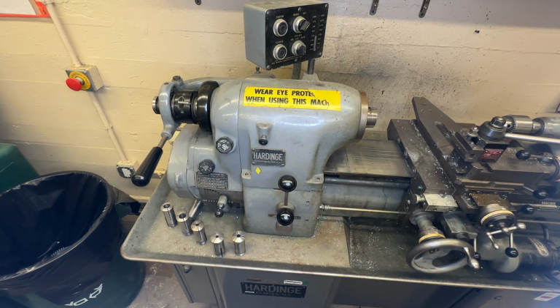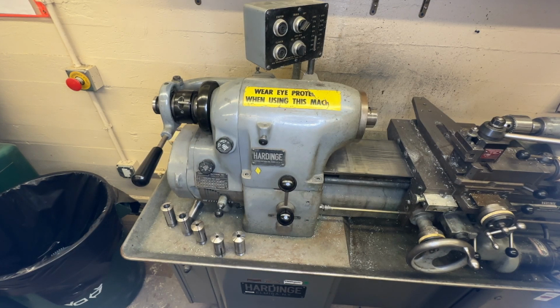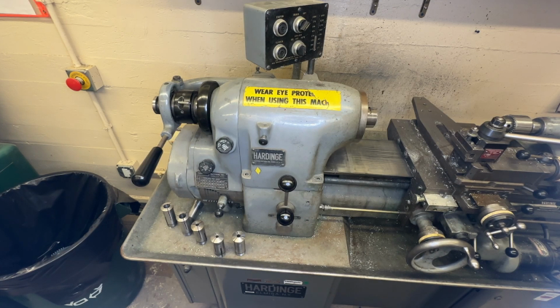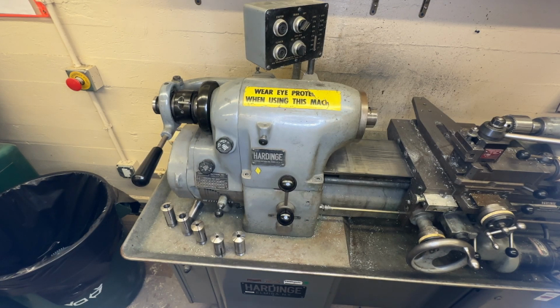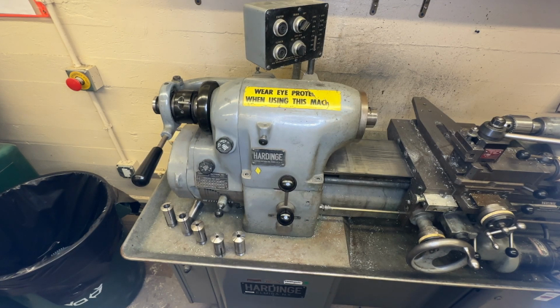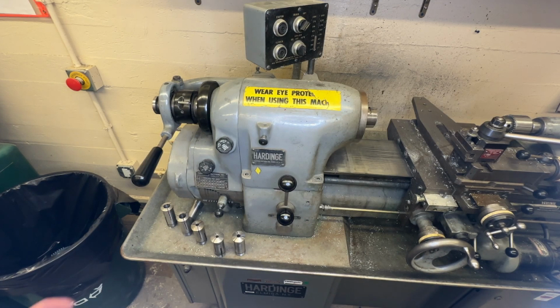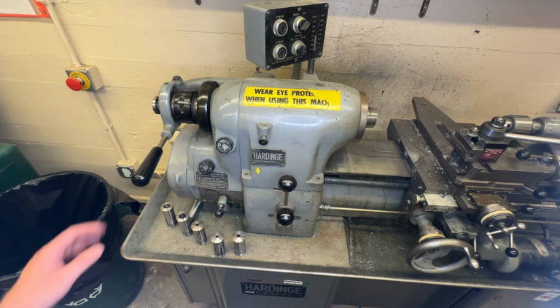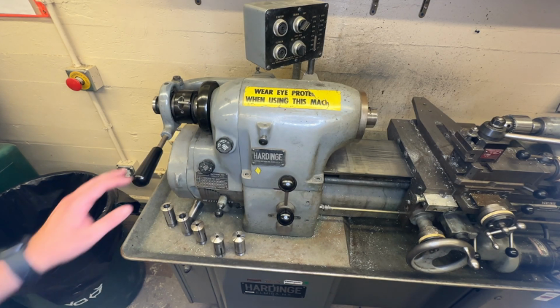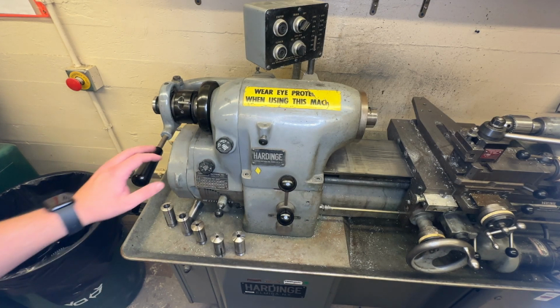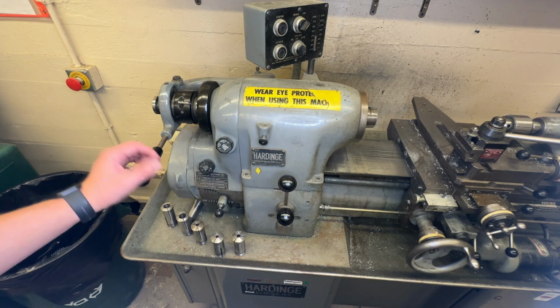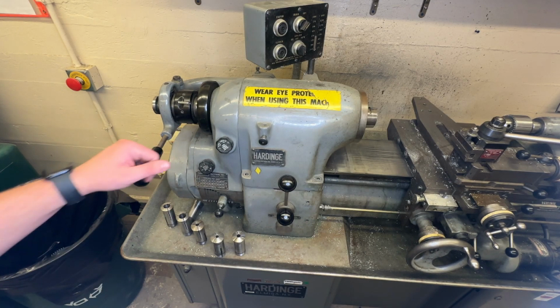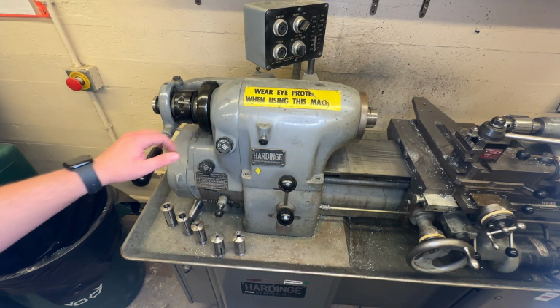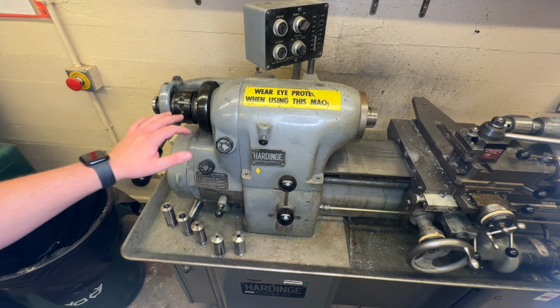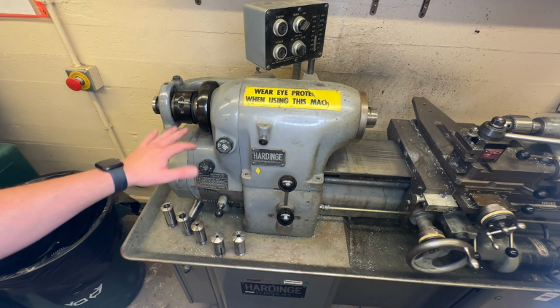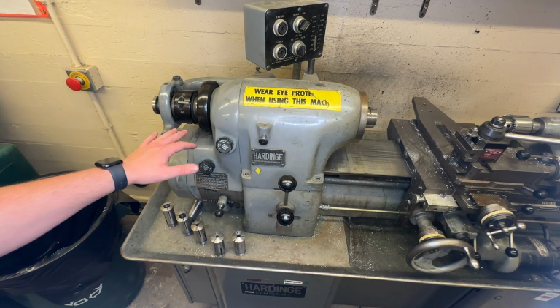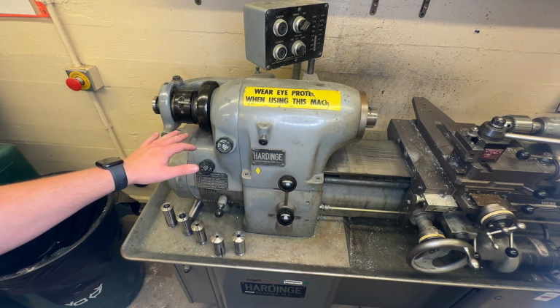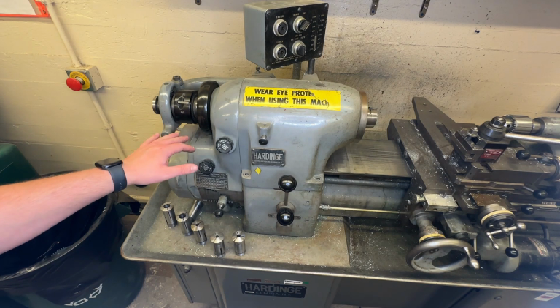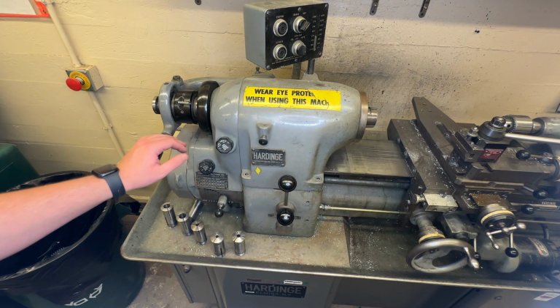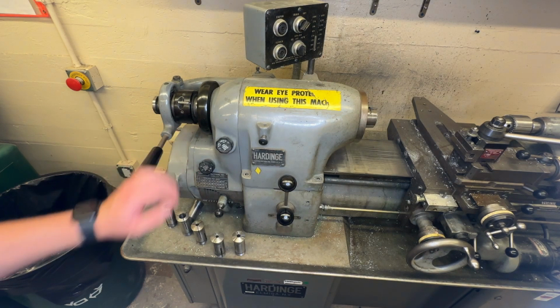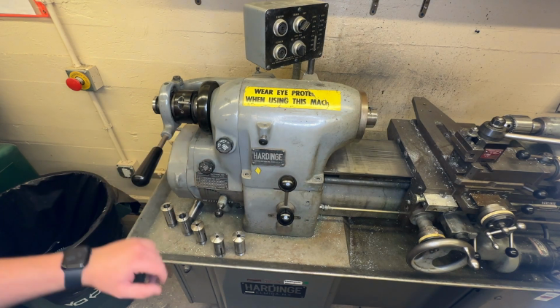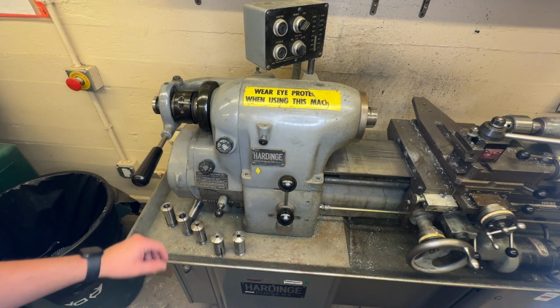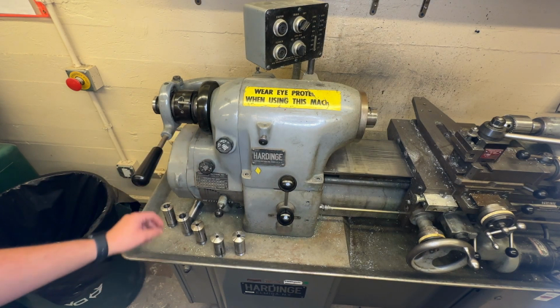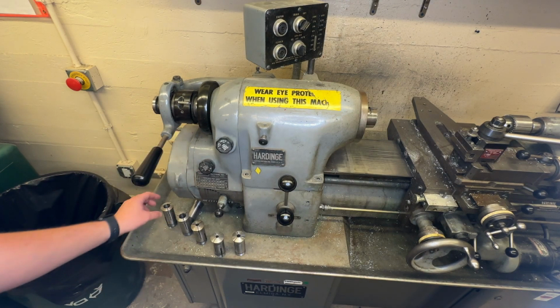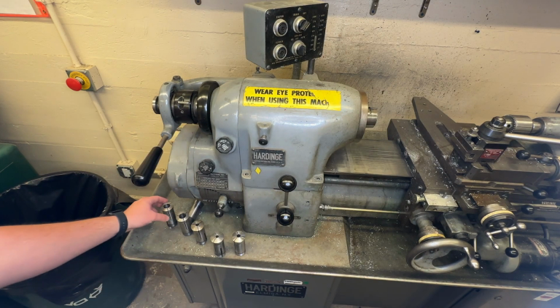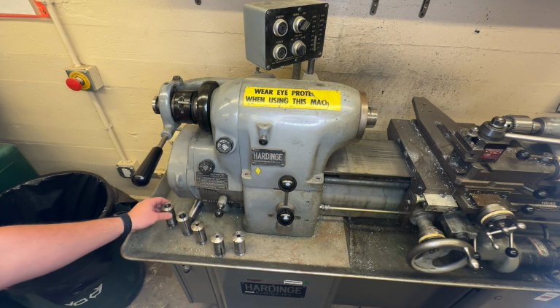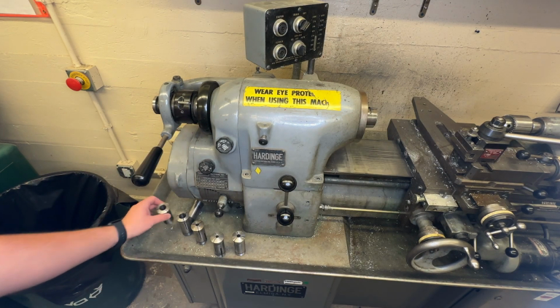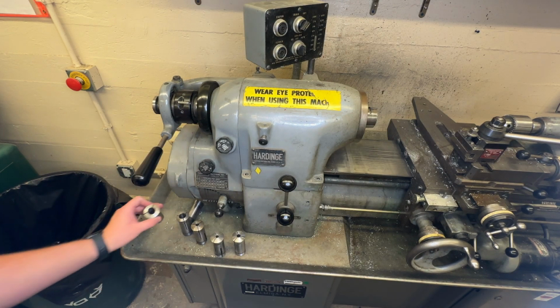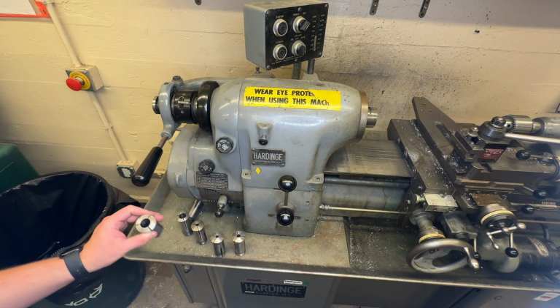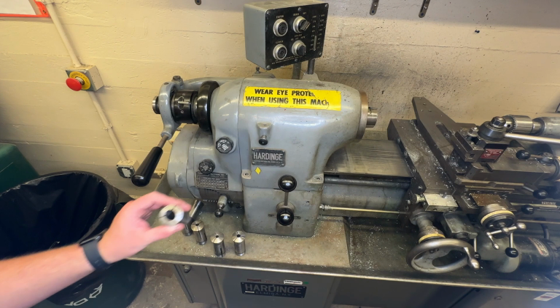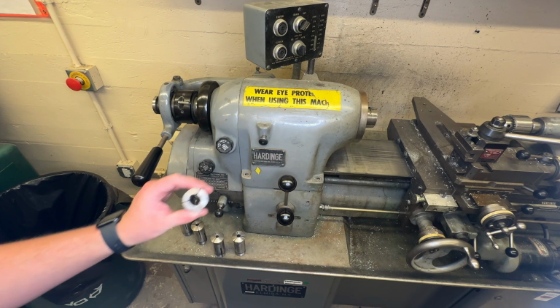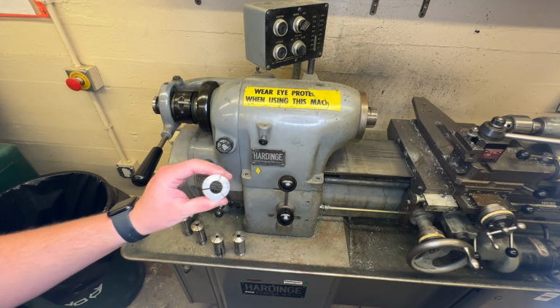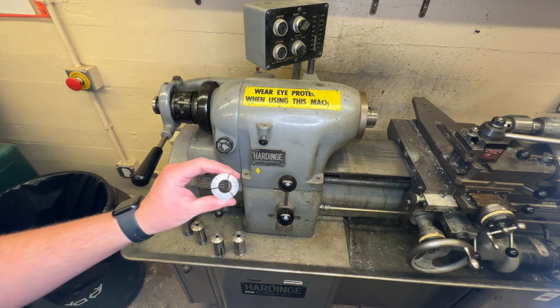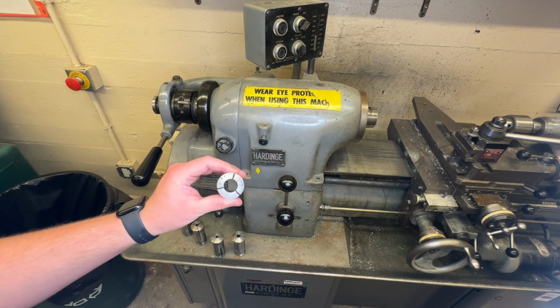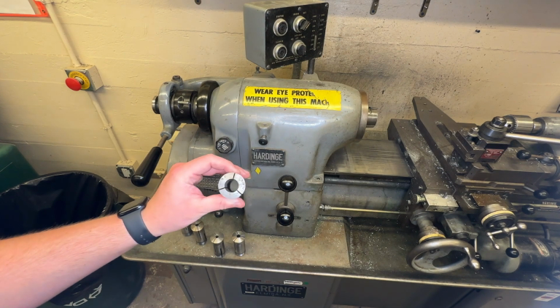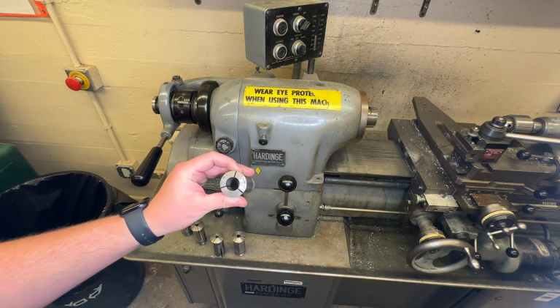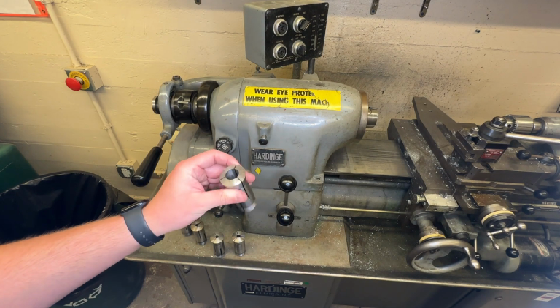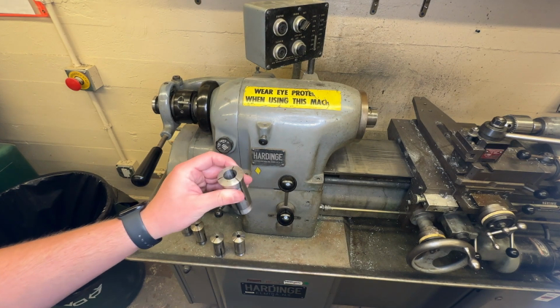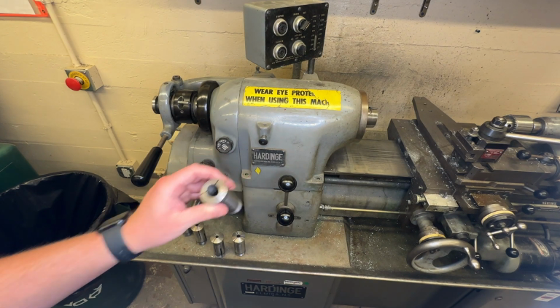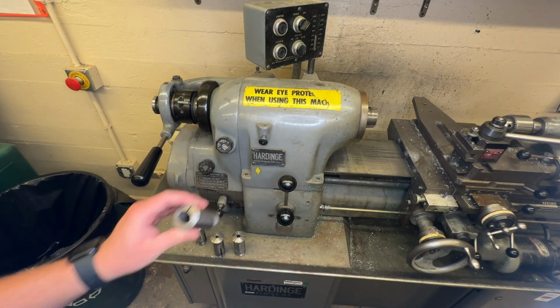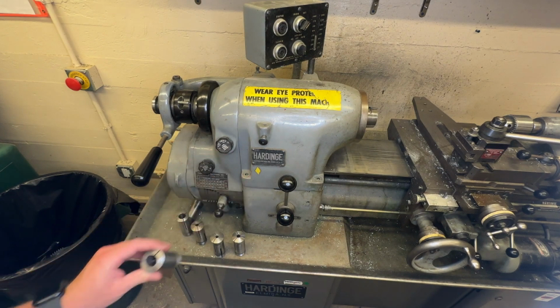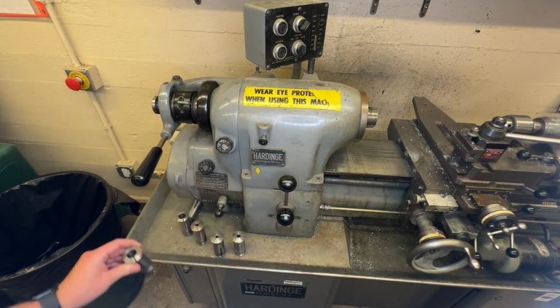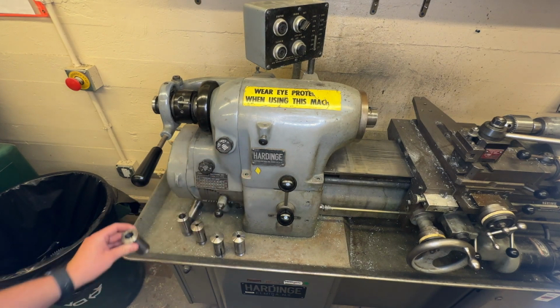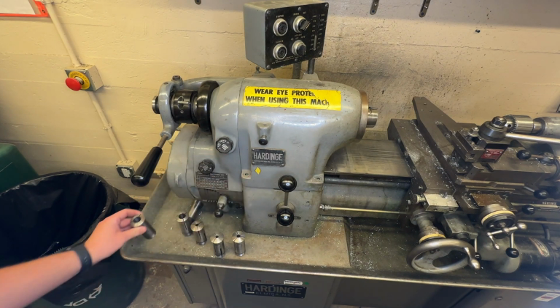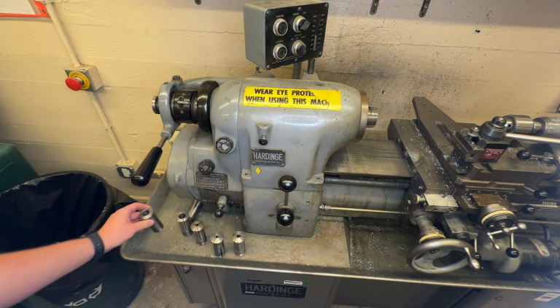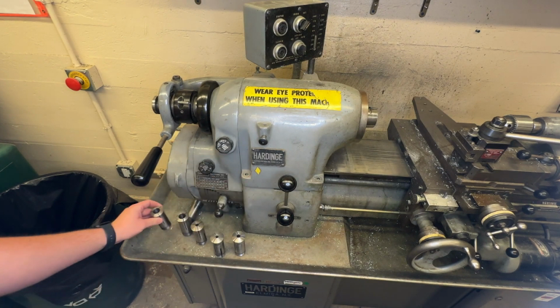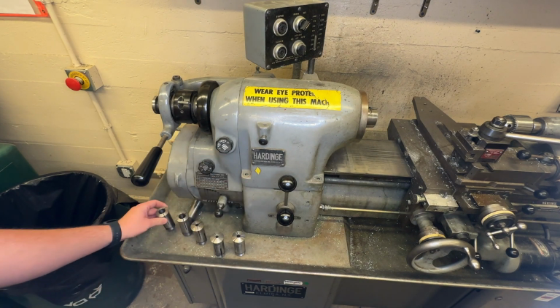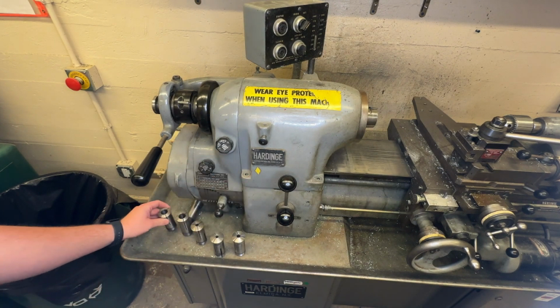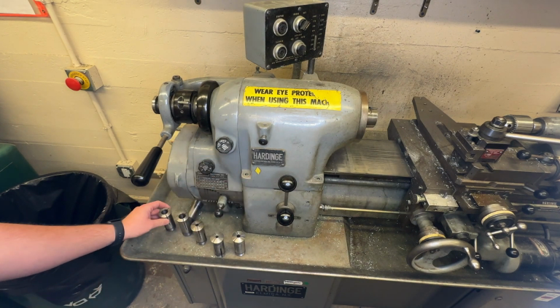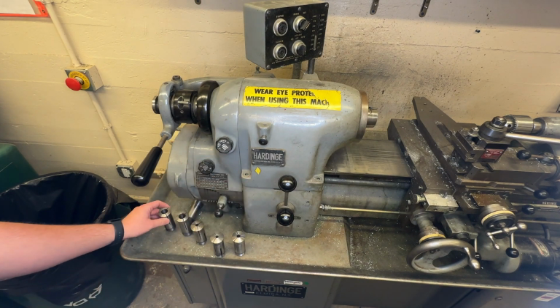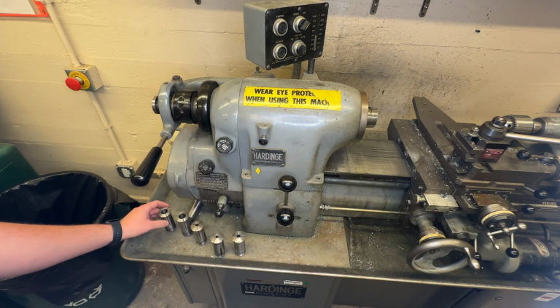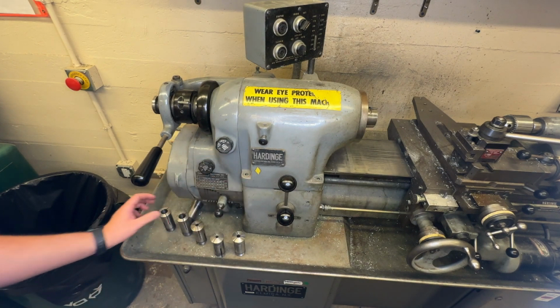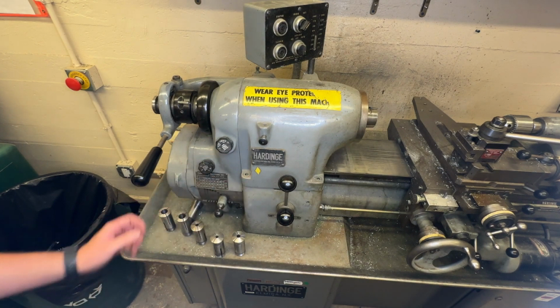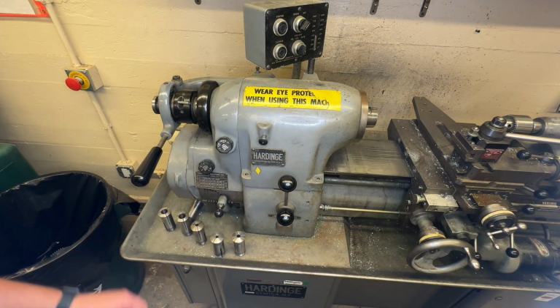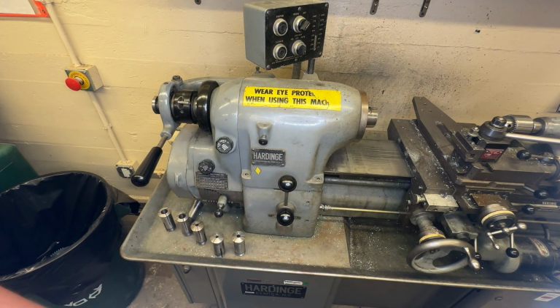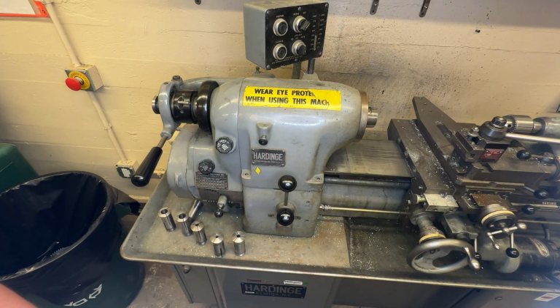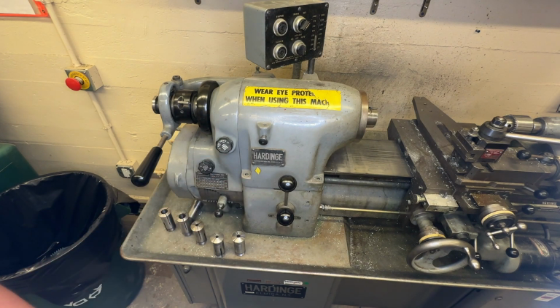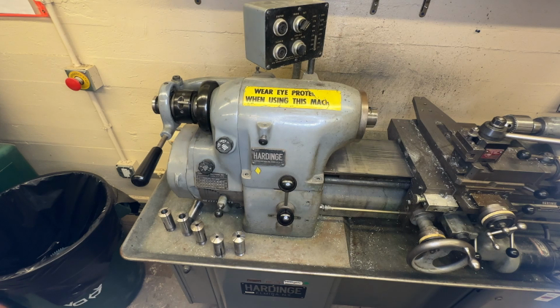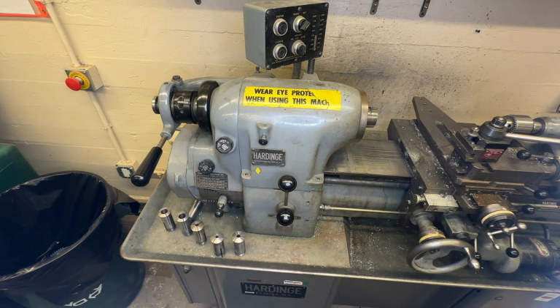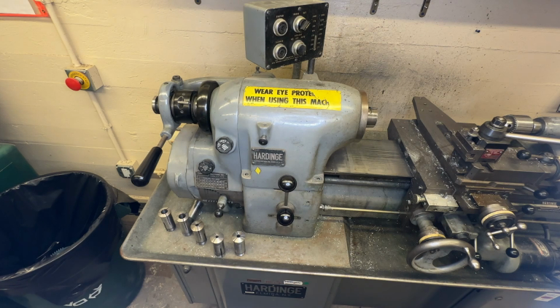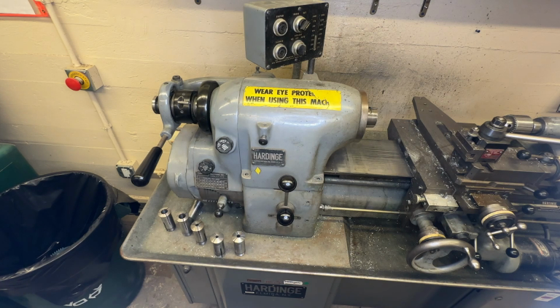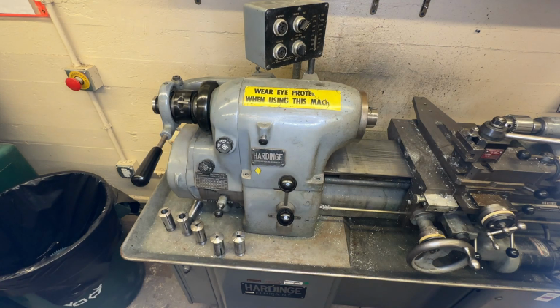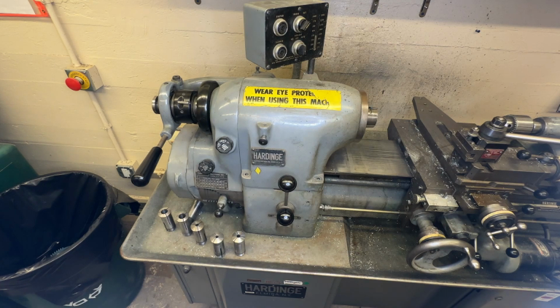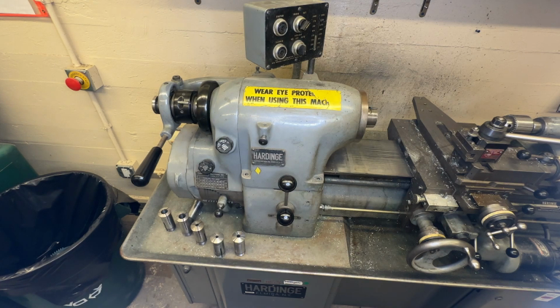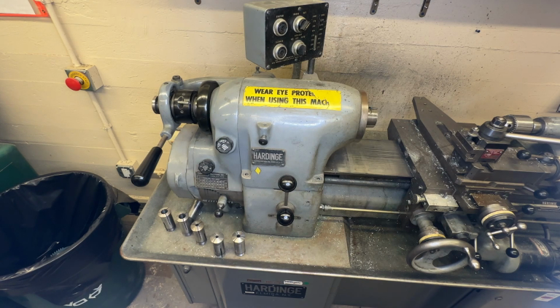So now if you want to change the collet out, we have different options for different types of parts we're going to be holding.